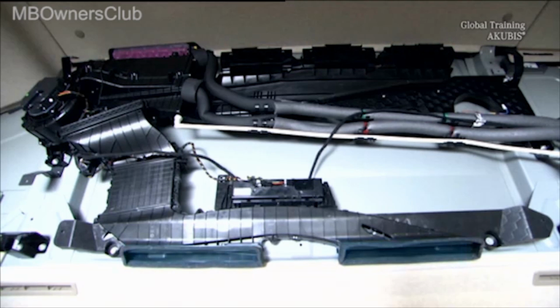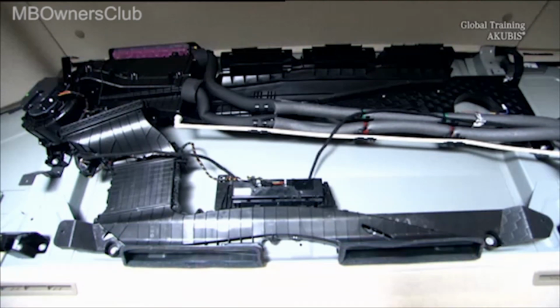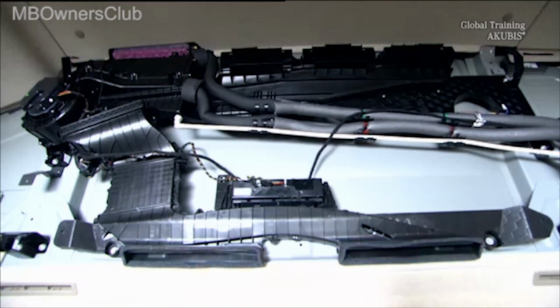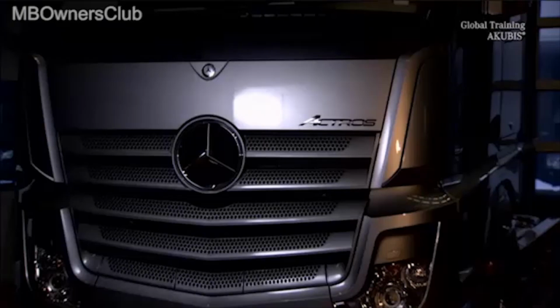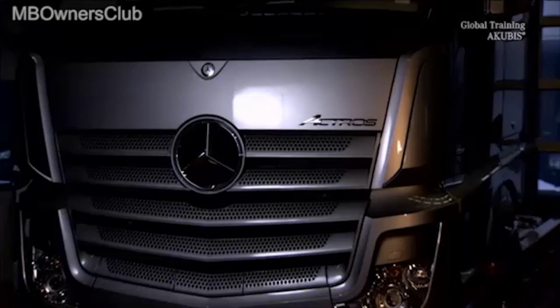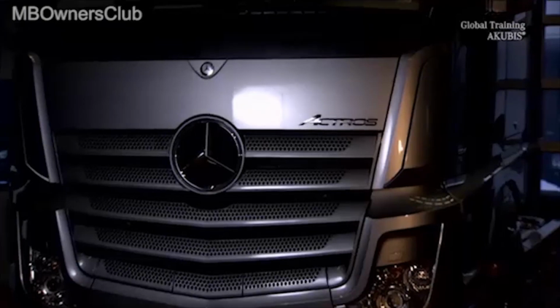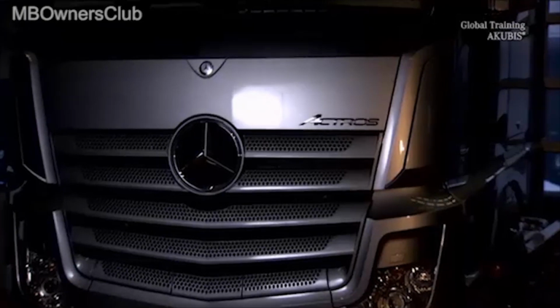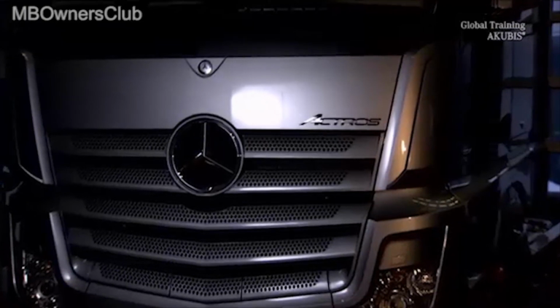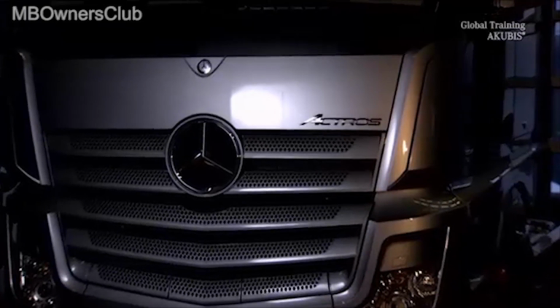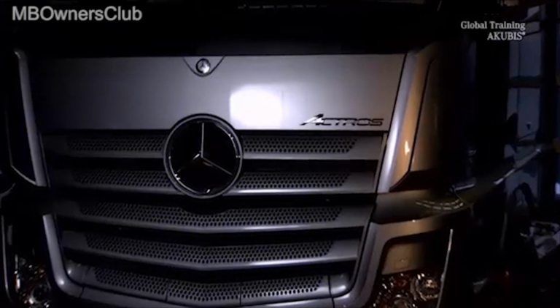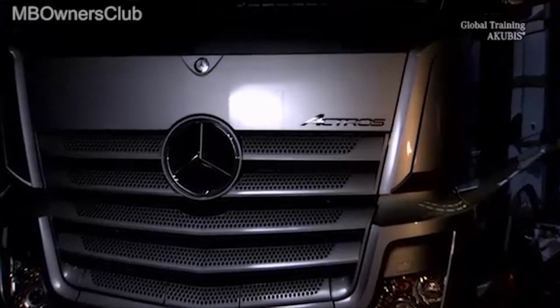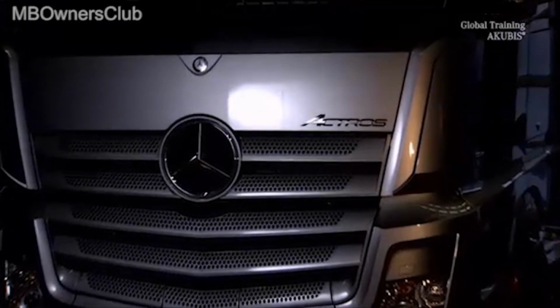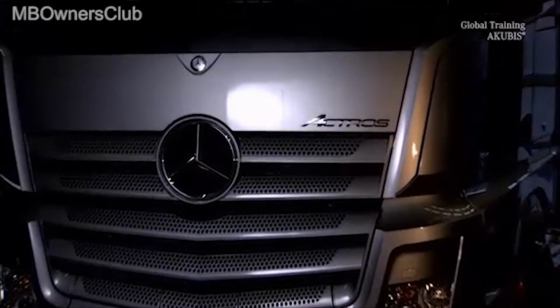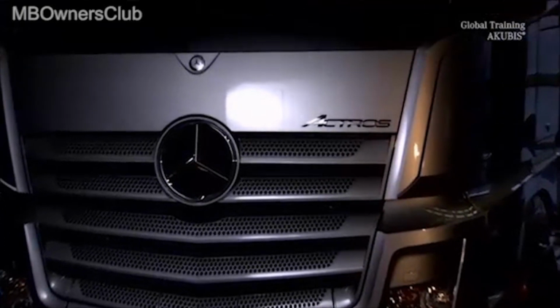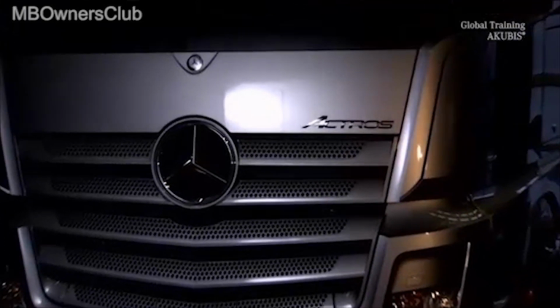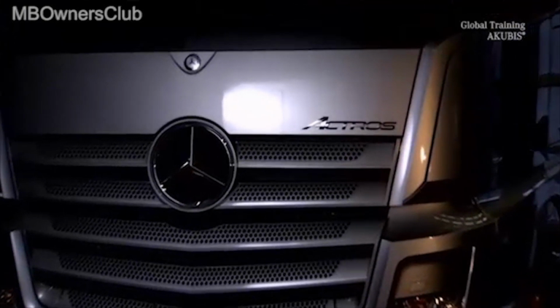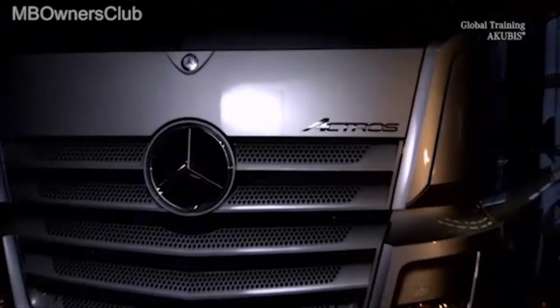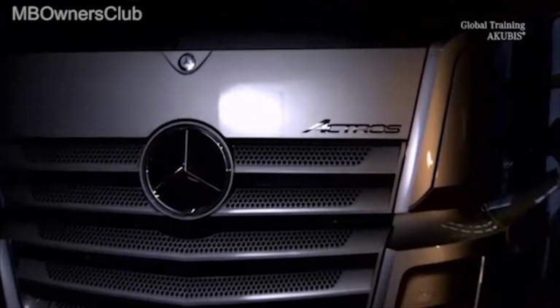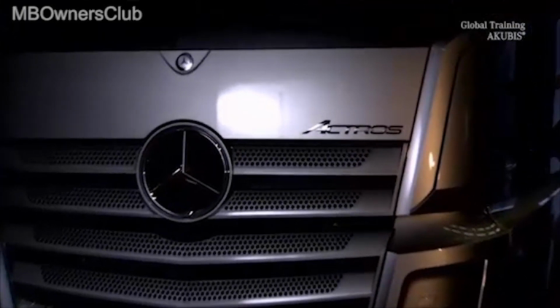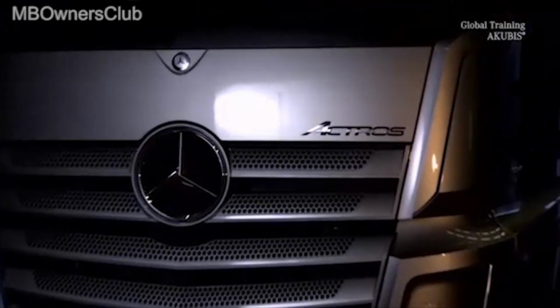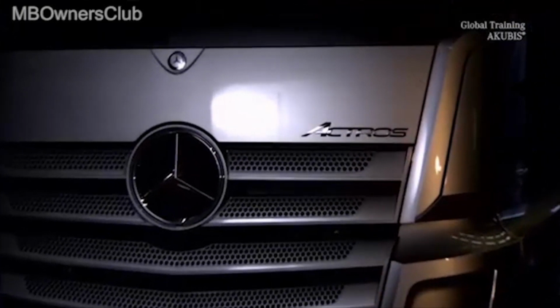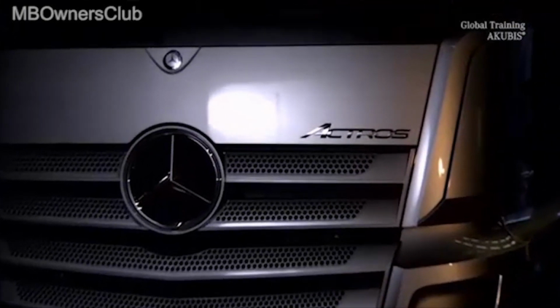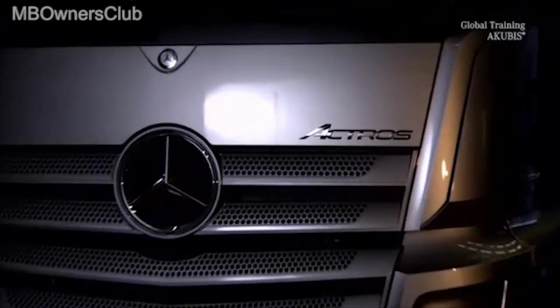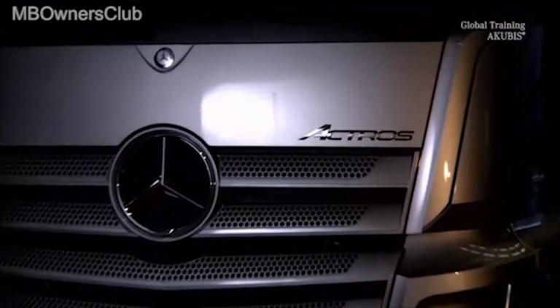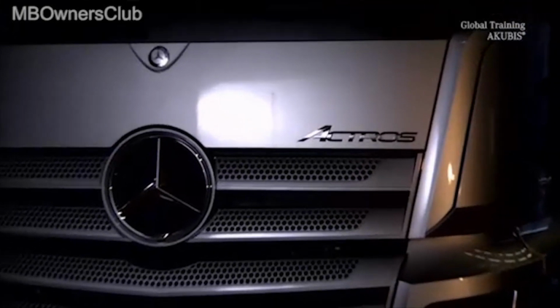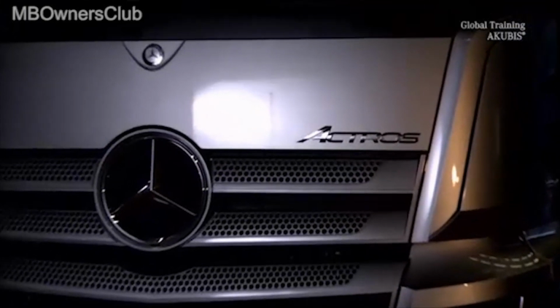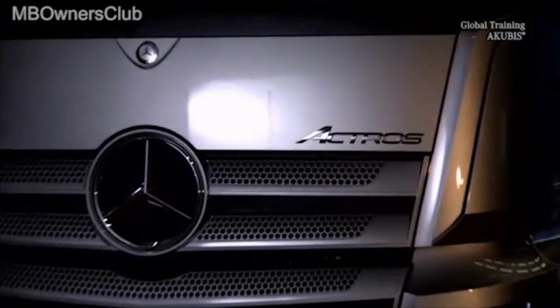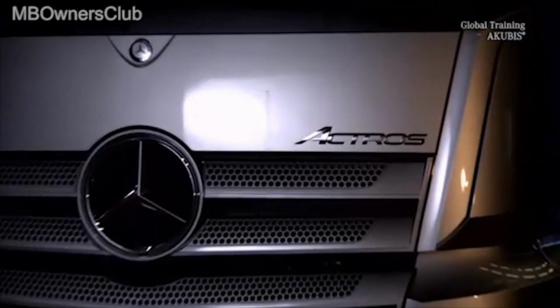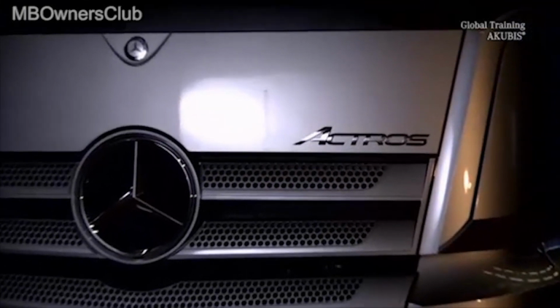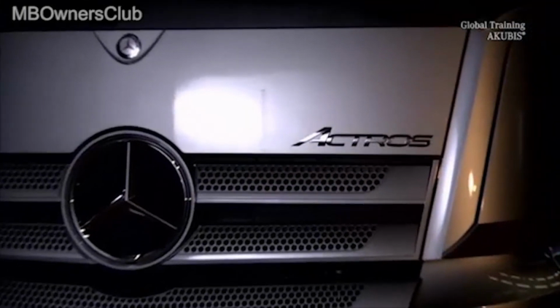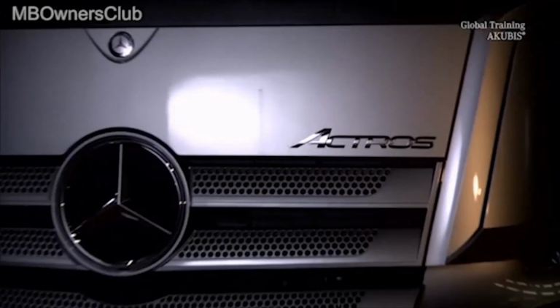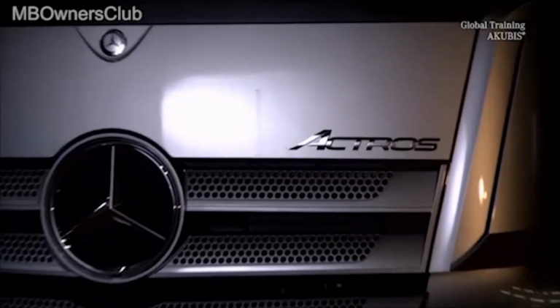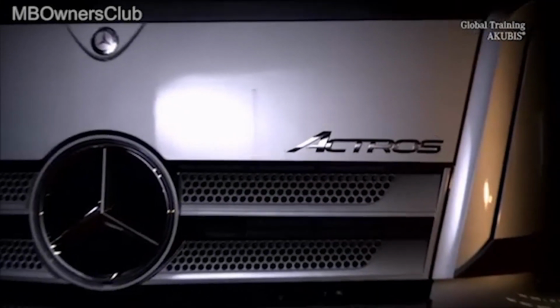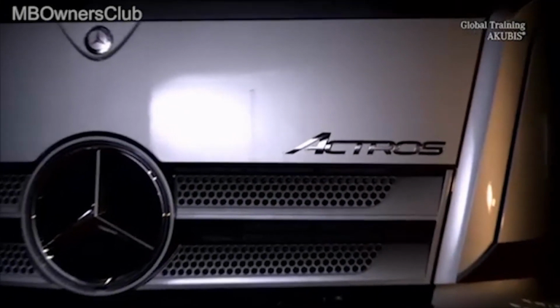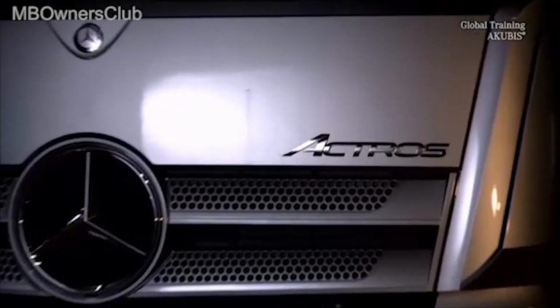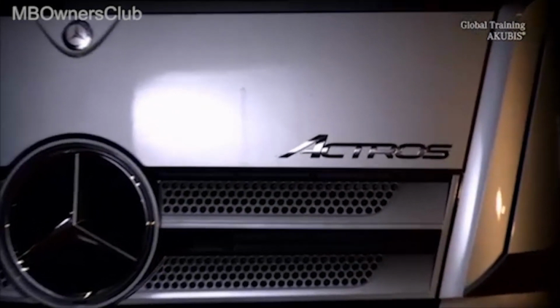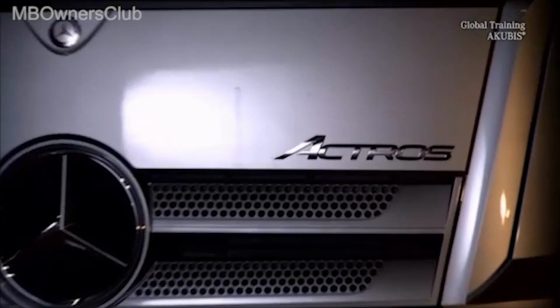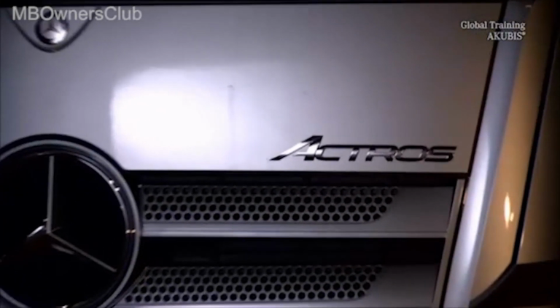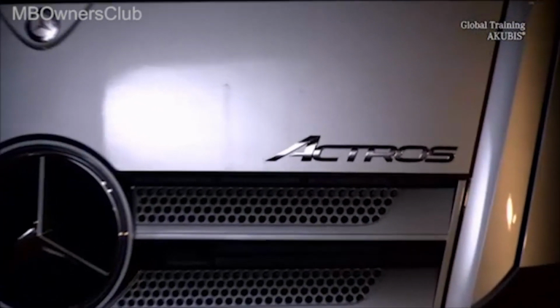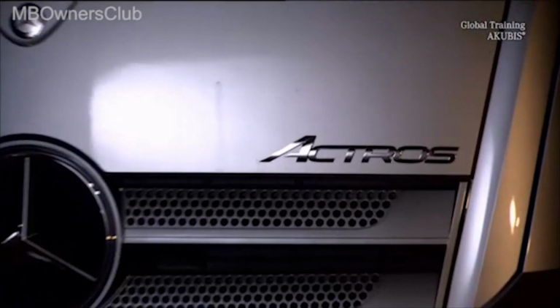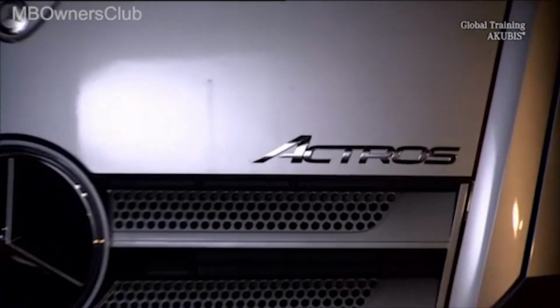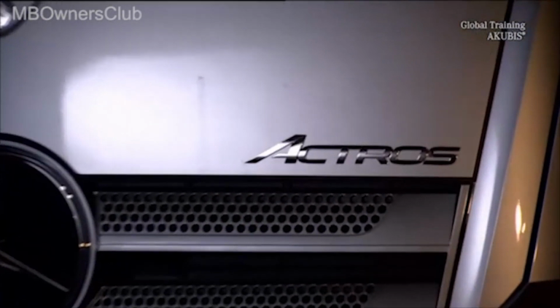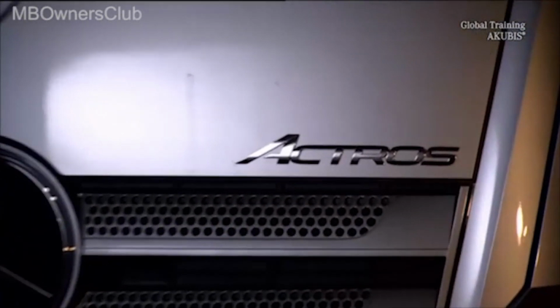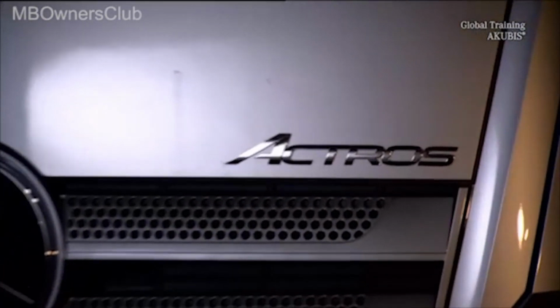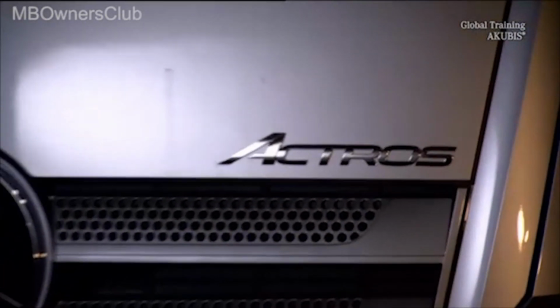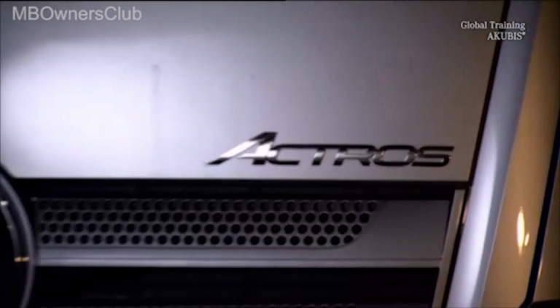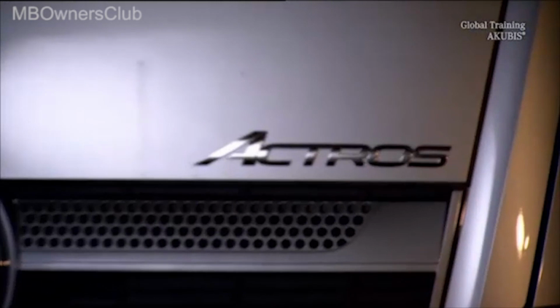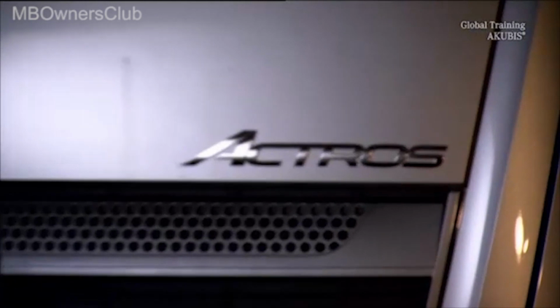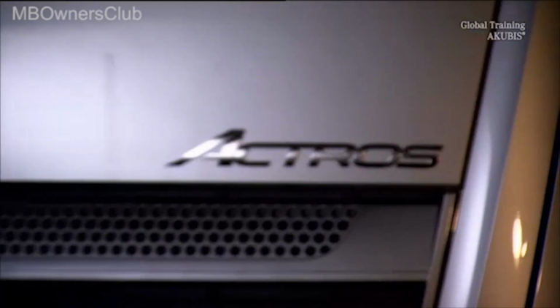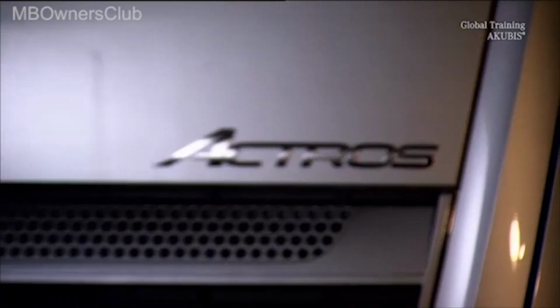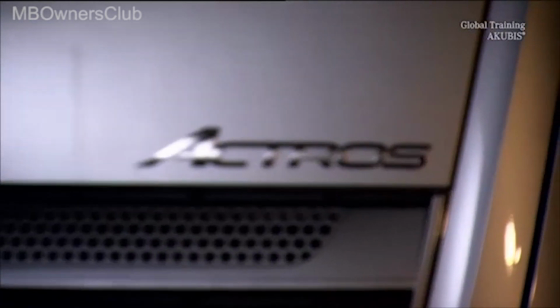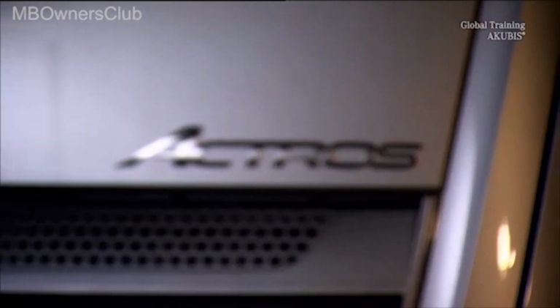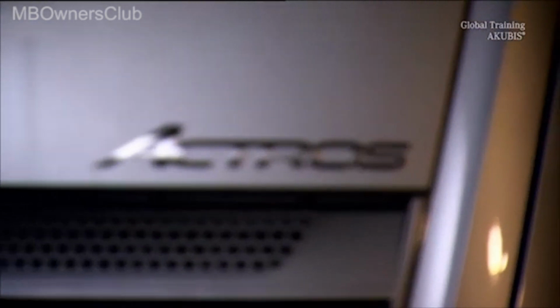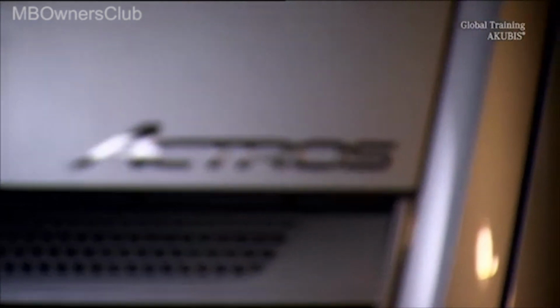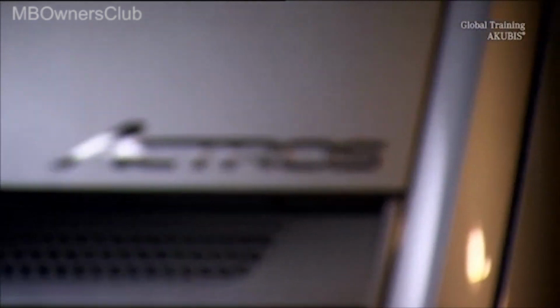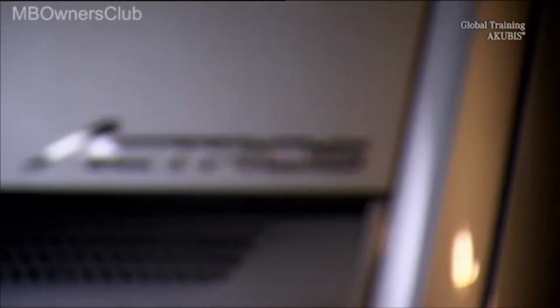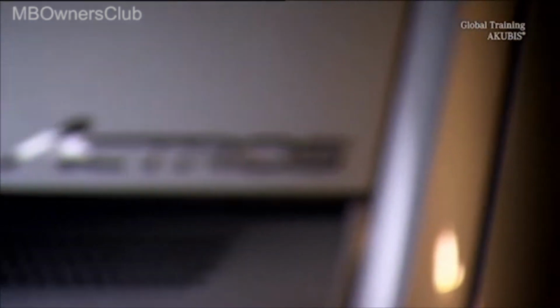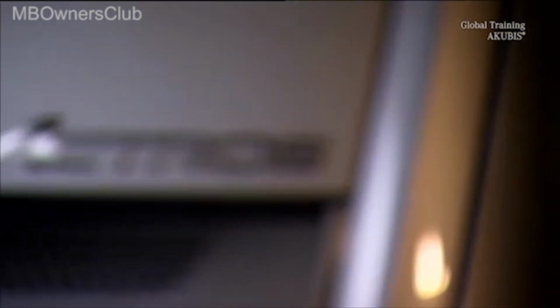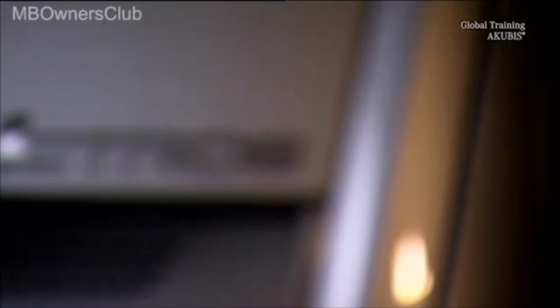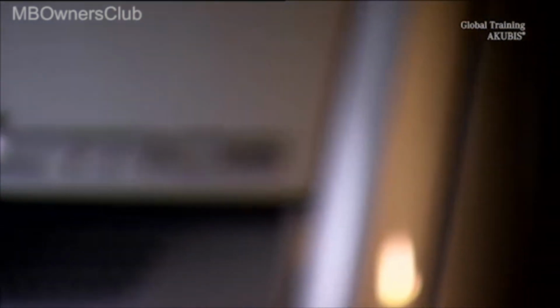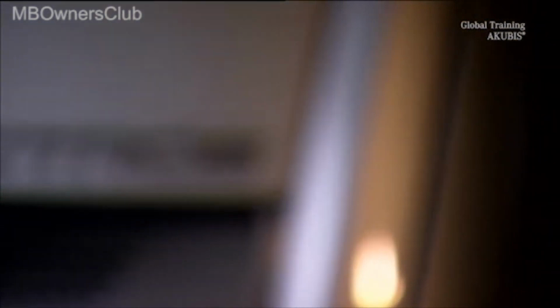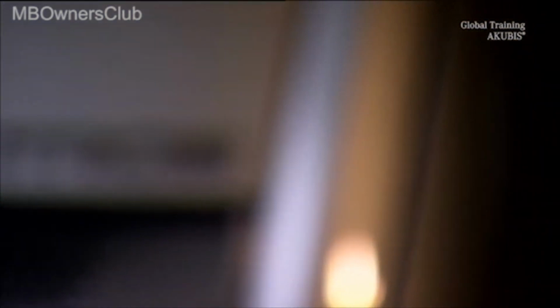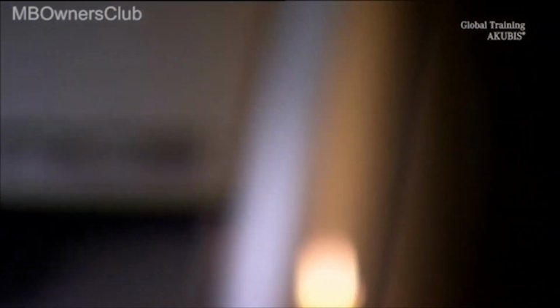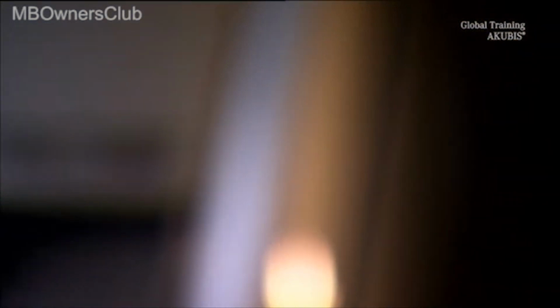The auxiliary air conditioning system in the new Actros. Thanks to this, you always keep a cool head, even on hot days.